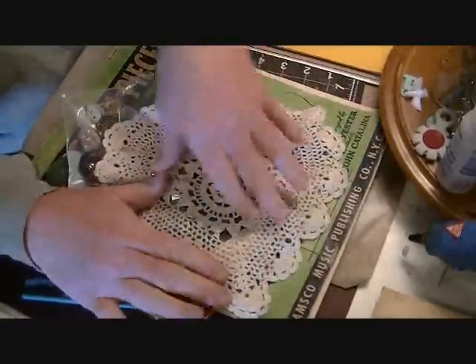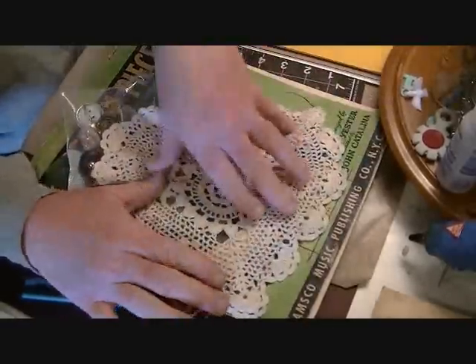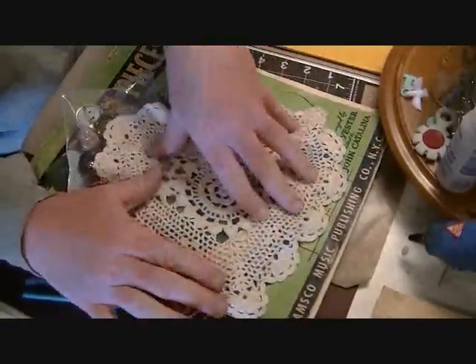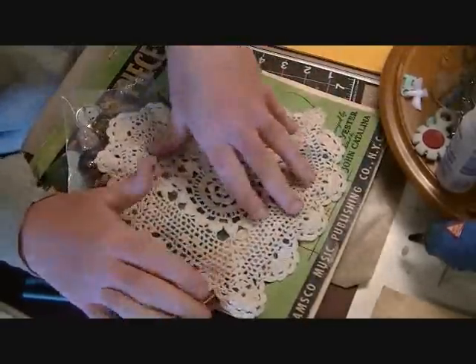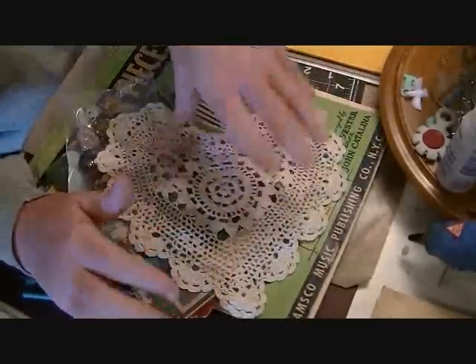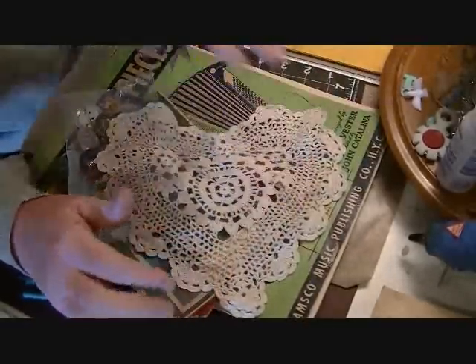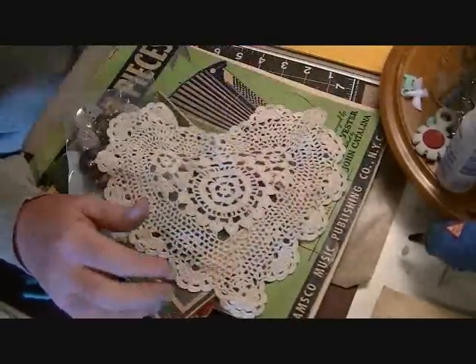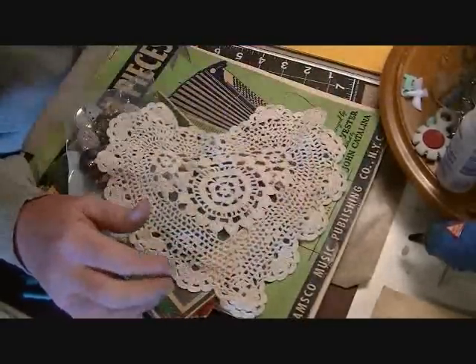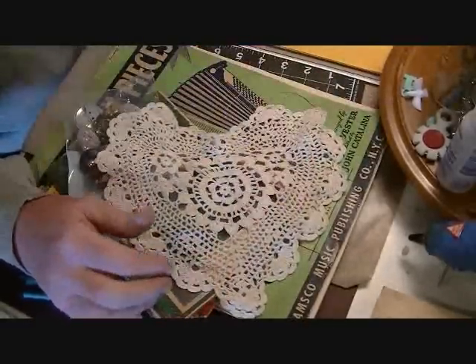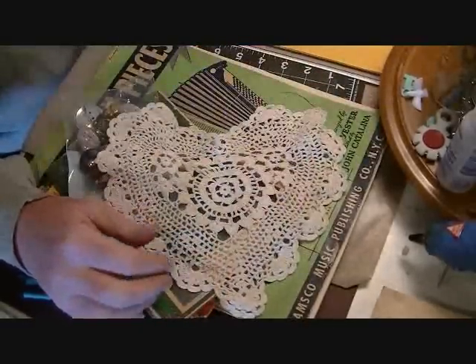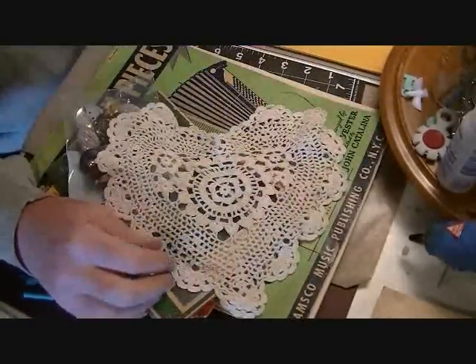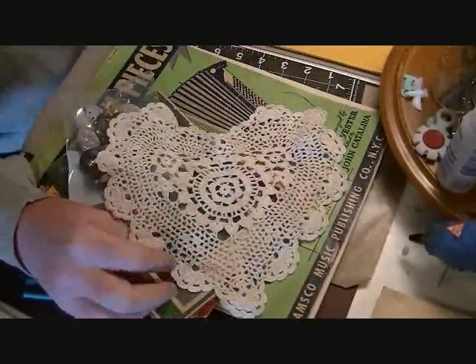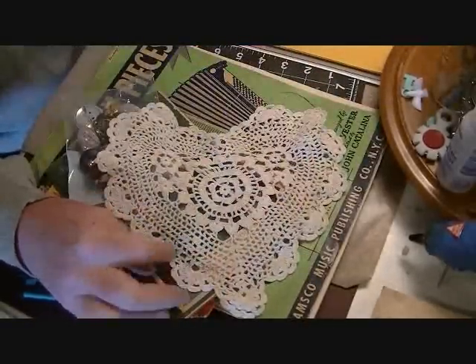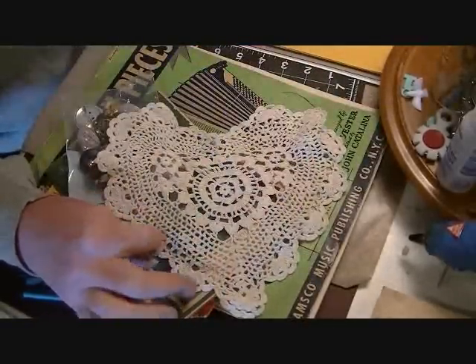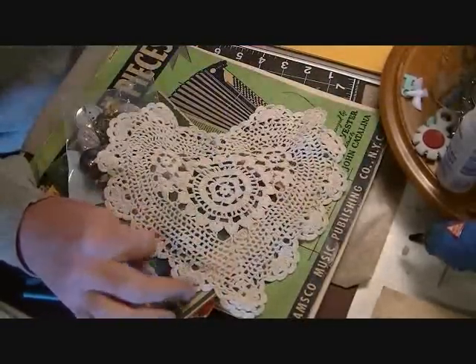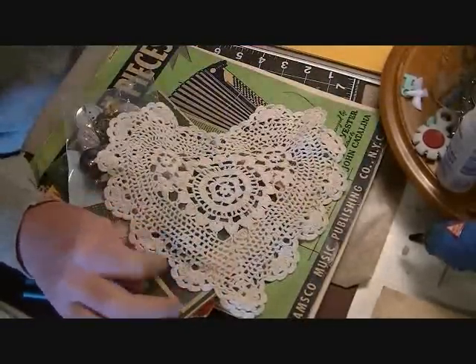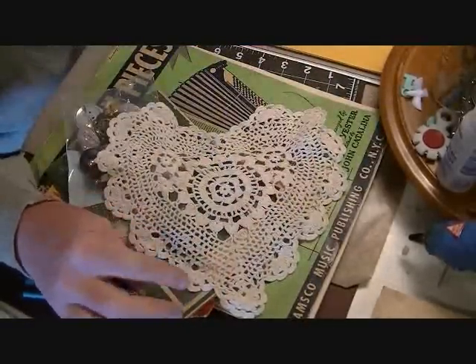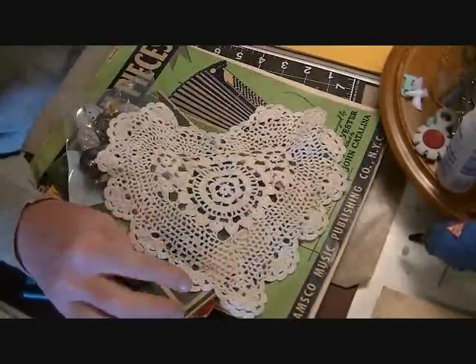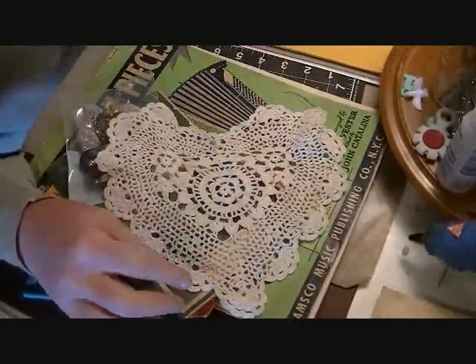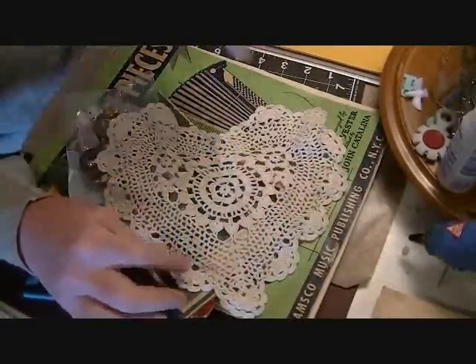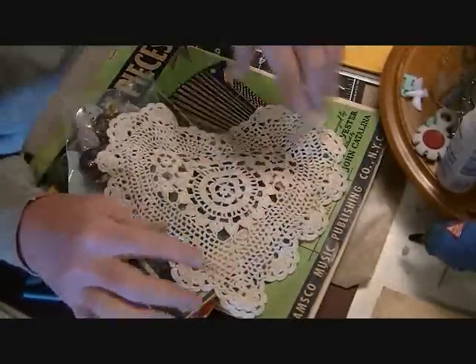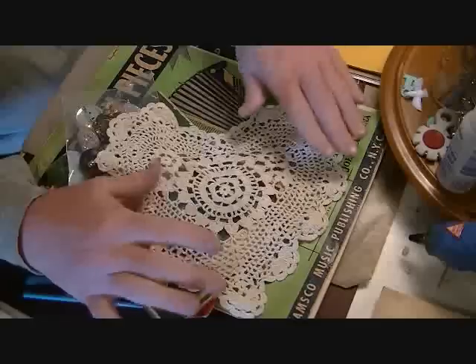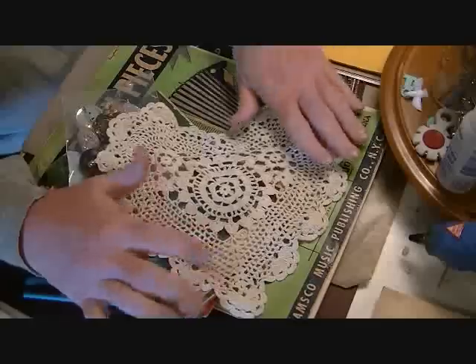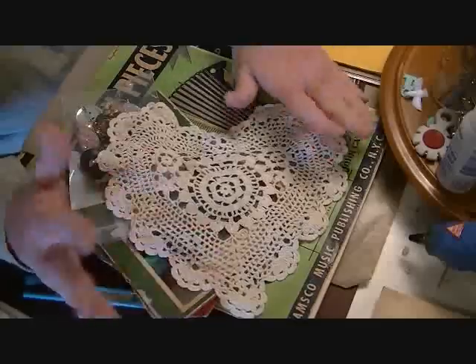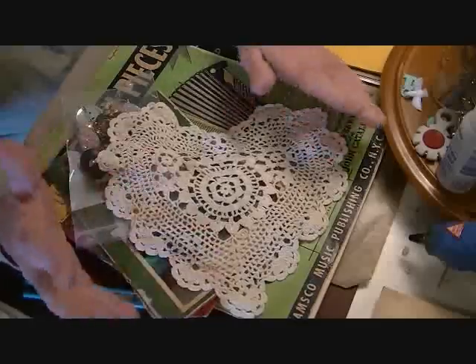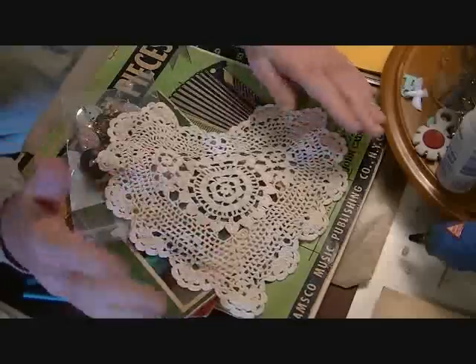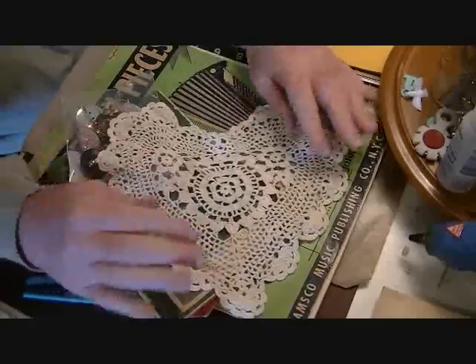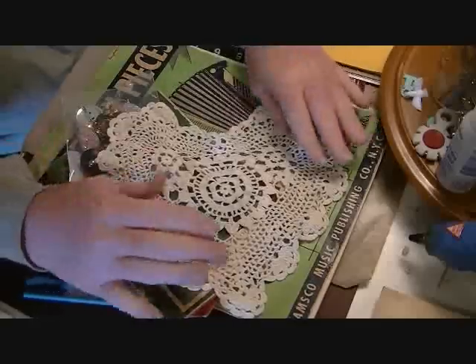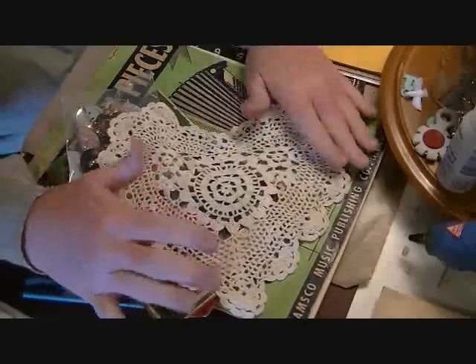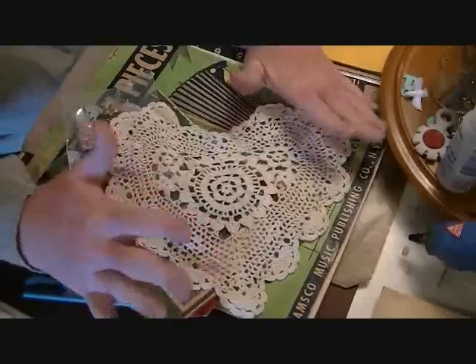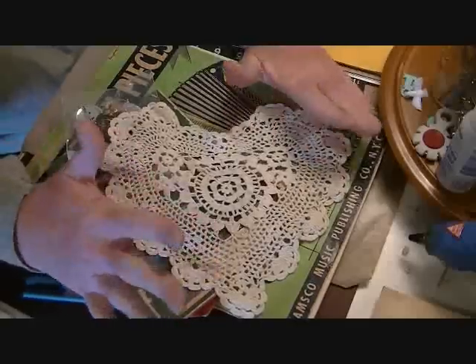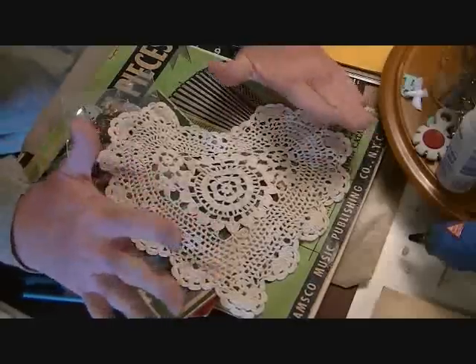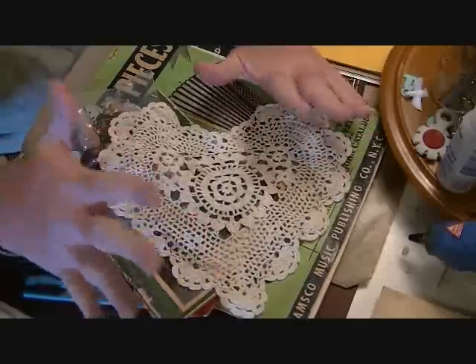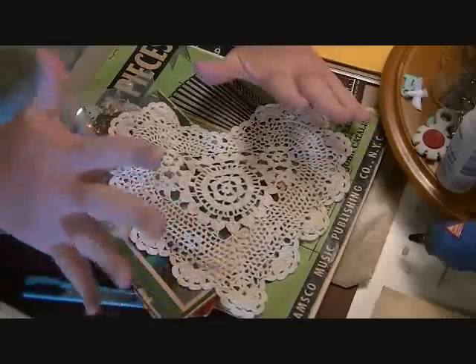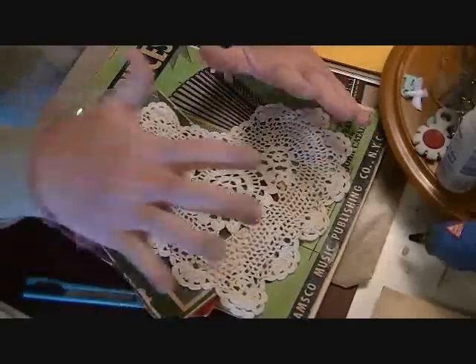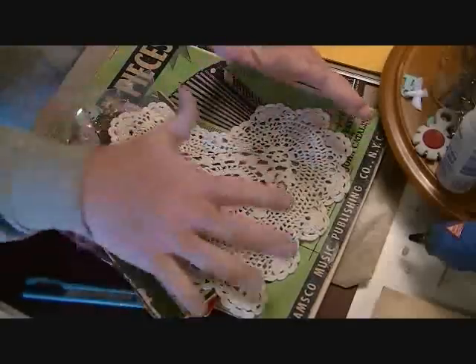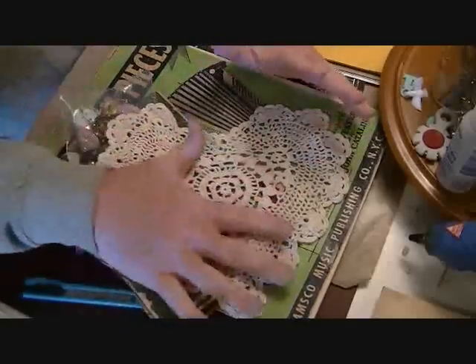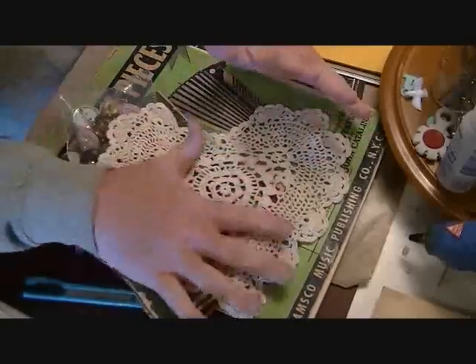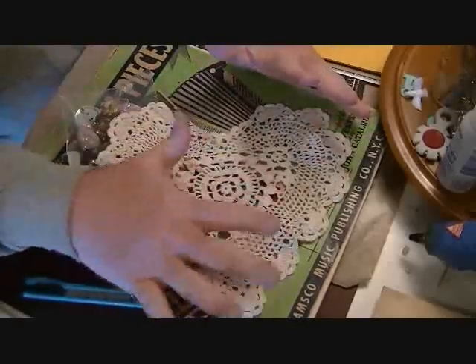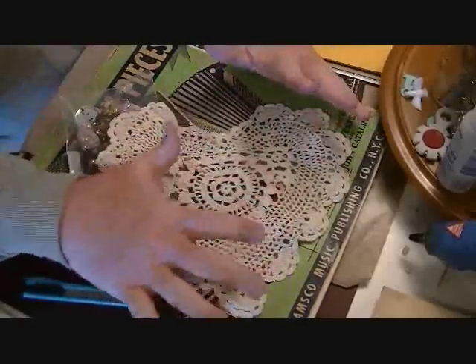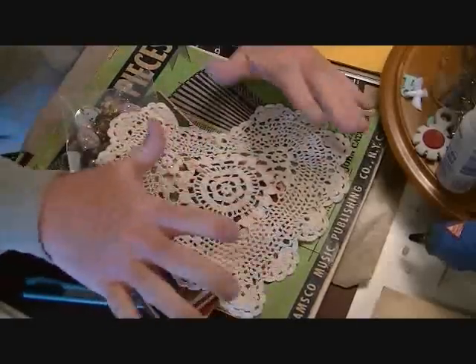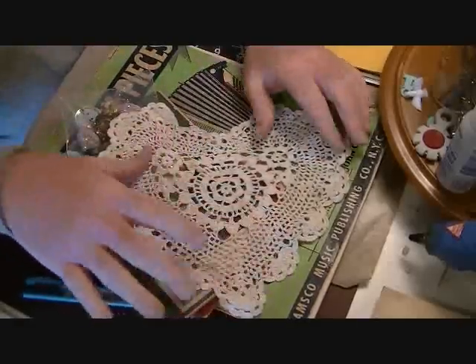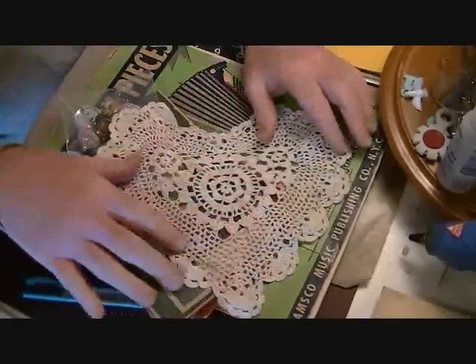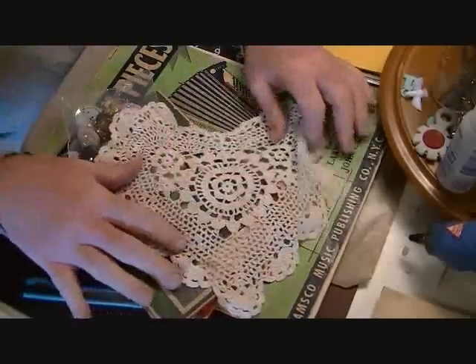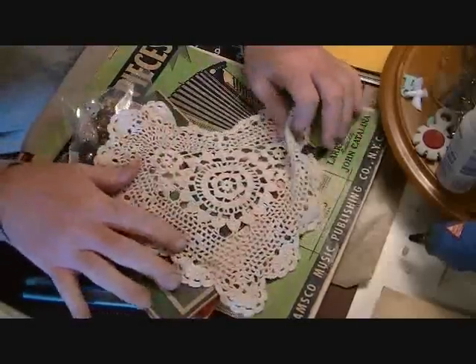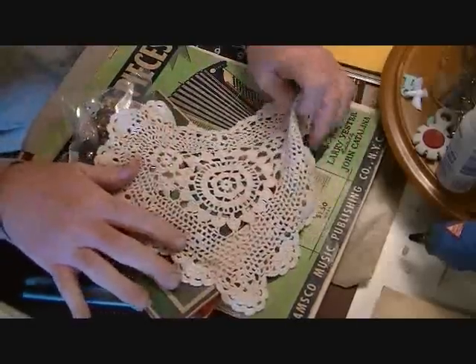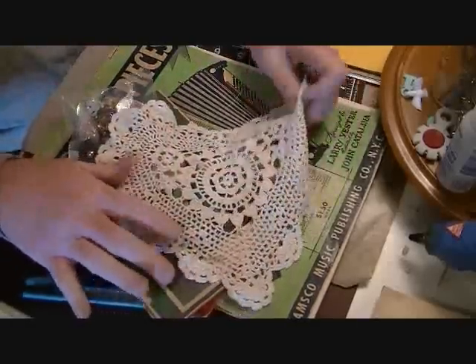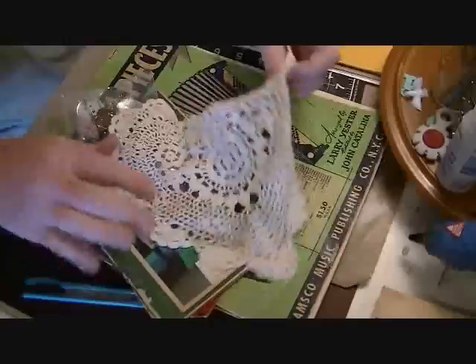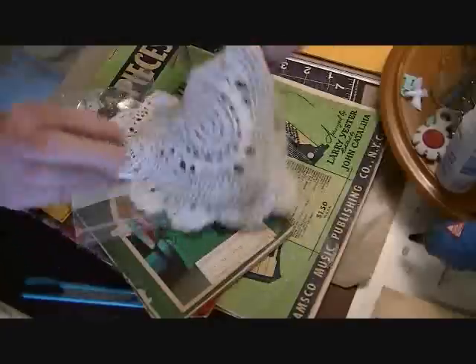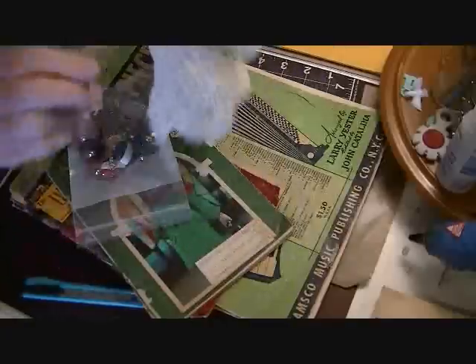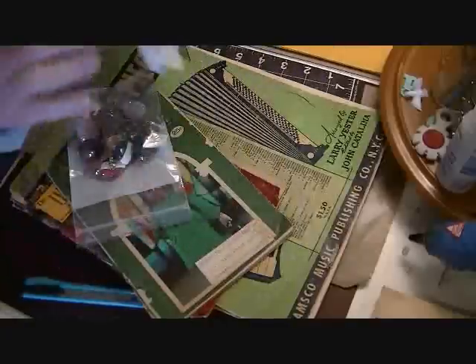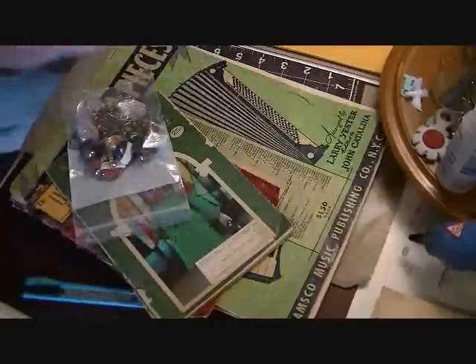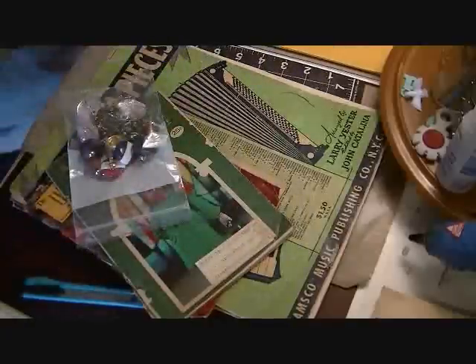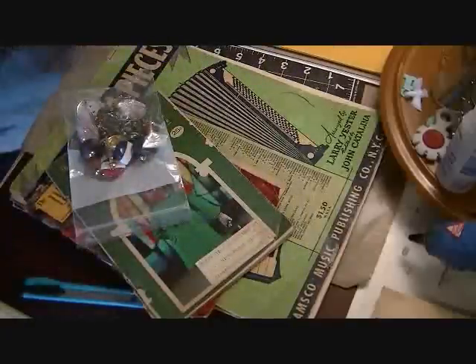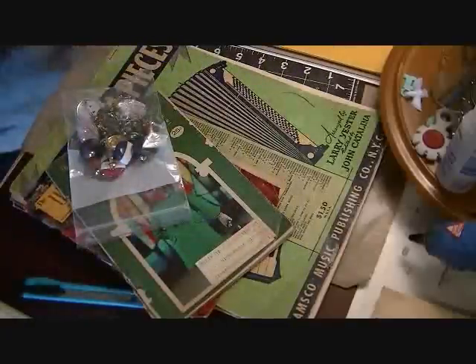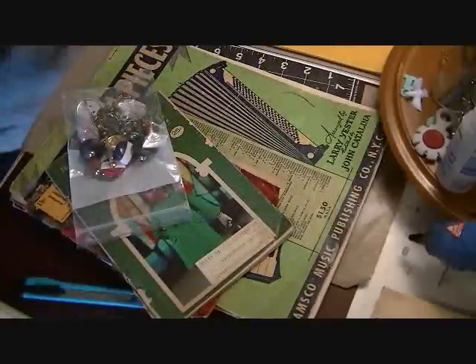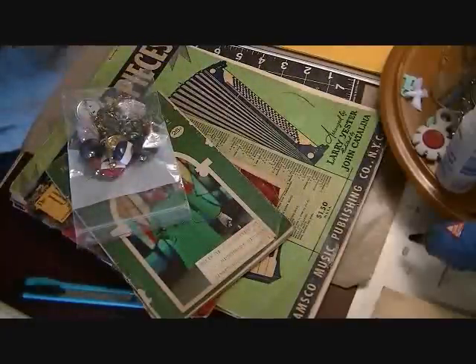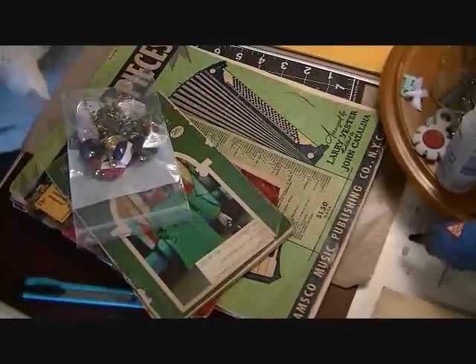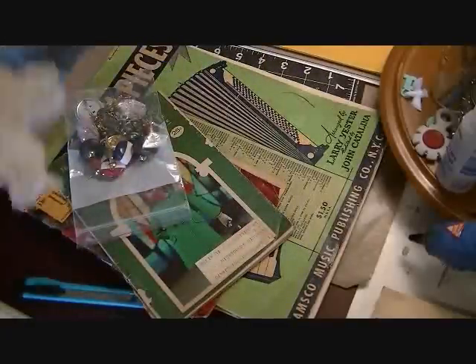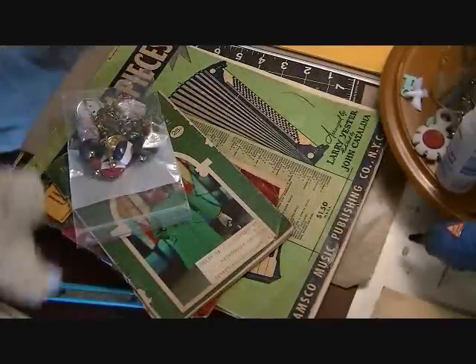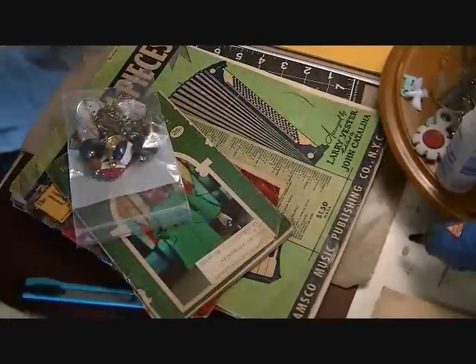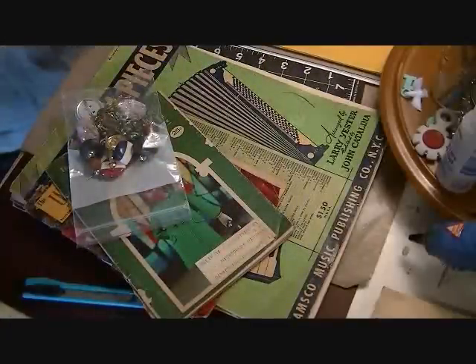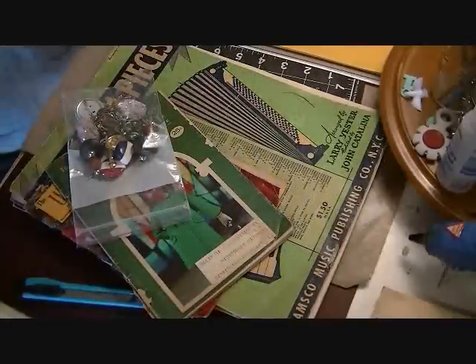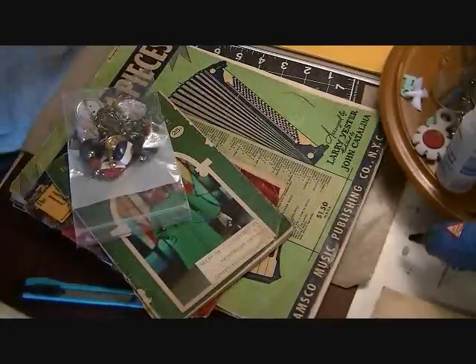It has a little bit of staining on it, but that's okay — if I use it on a project I'll just cover that part up, no big deal.